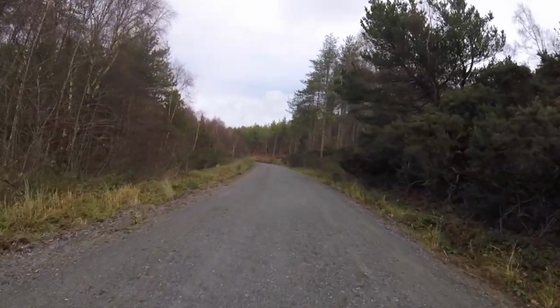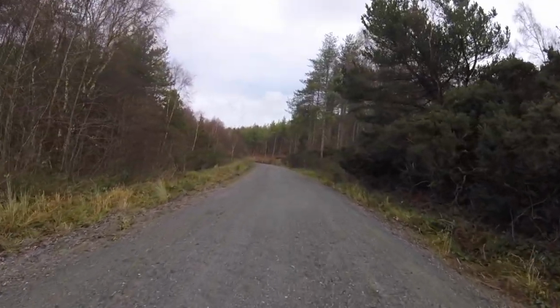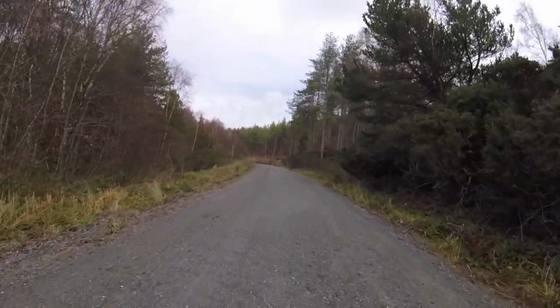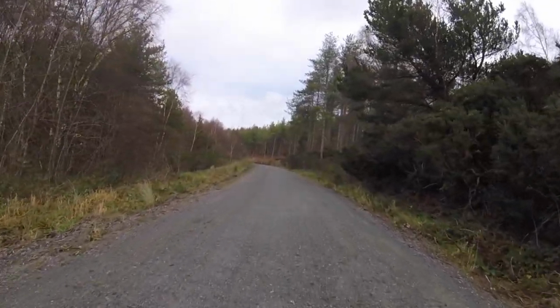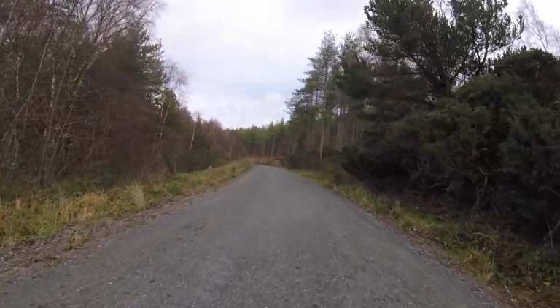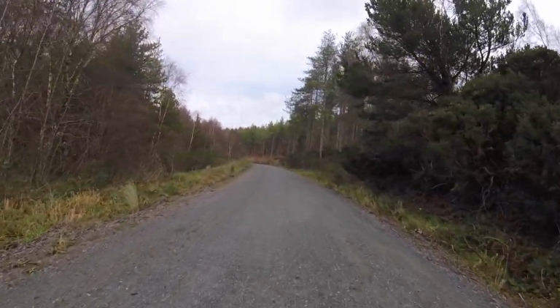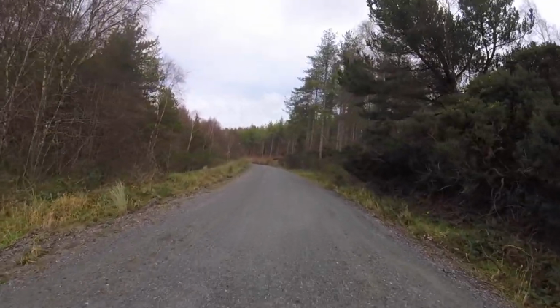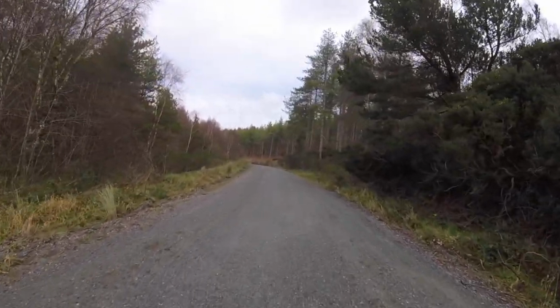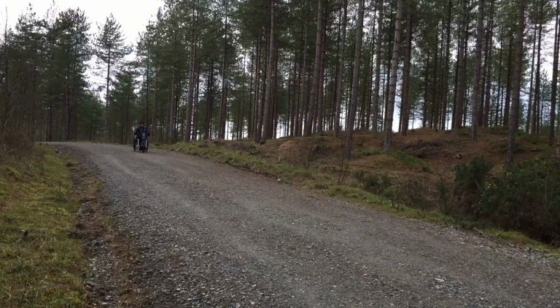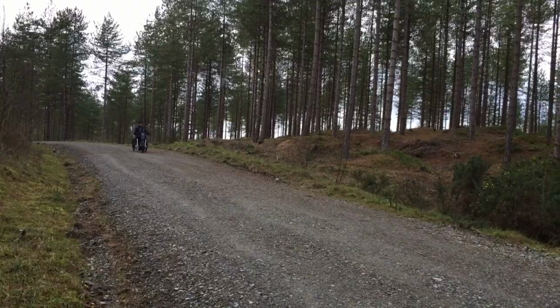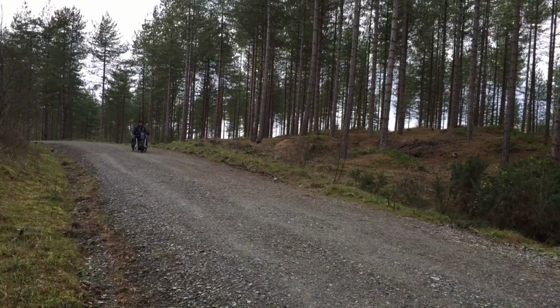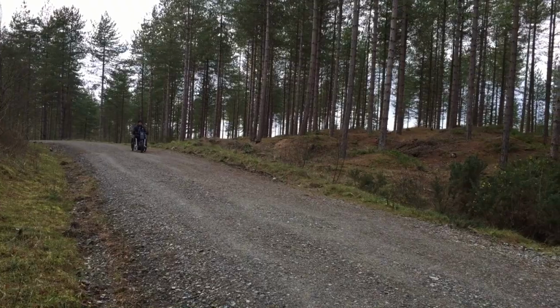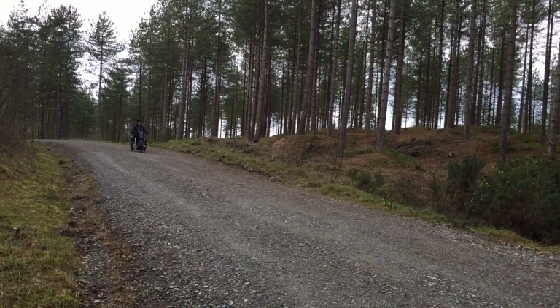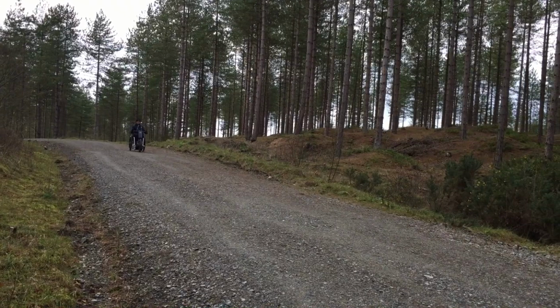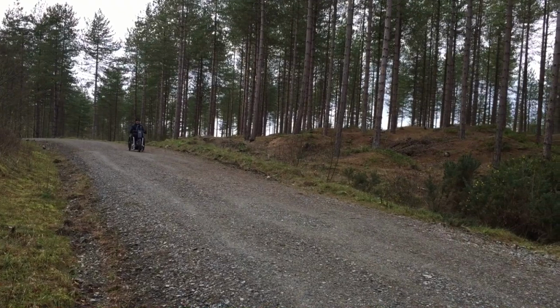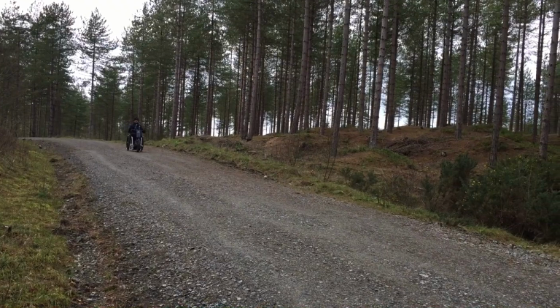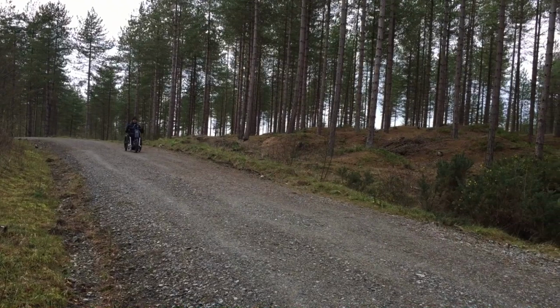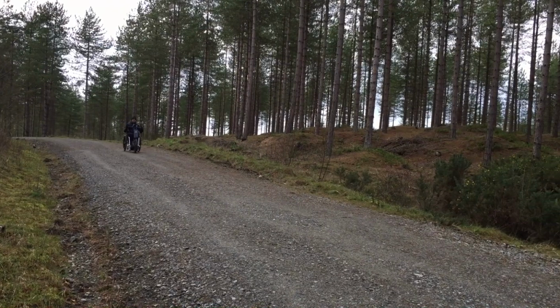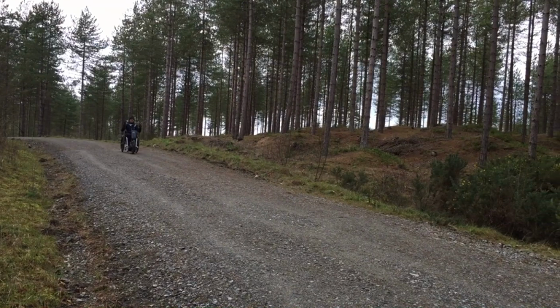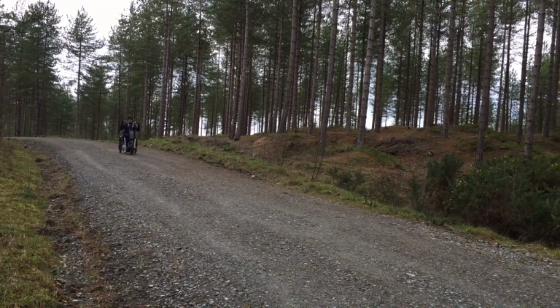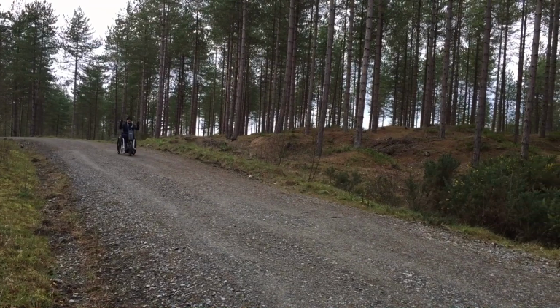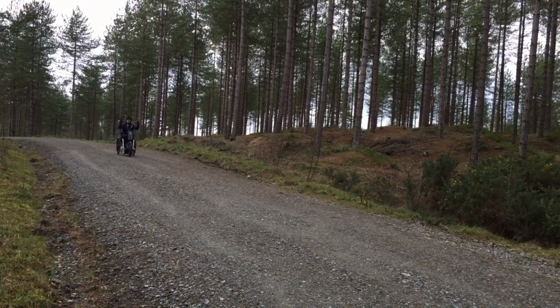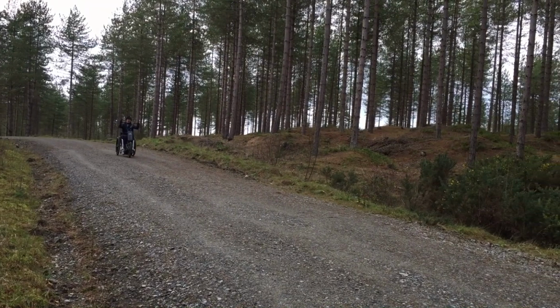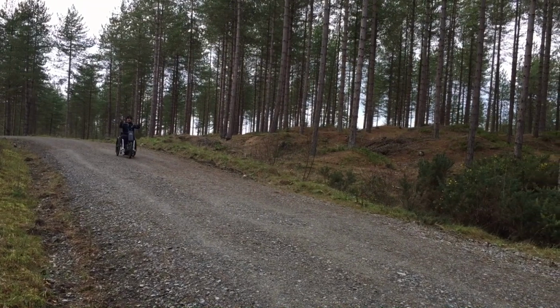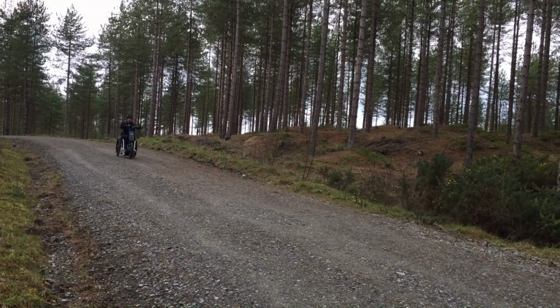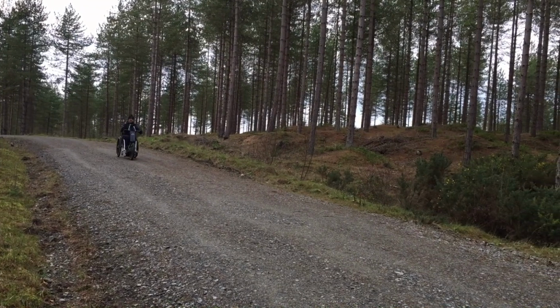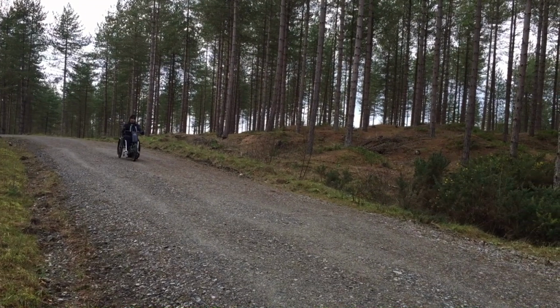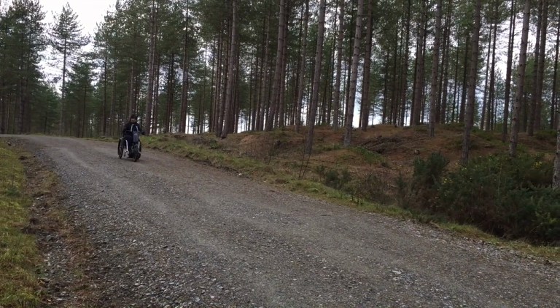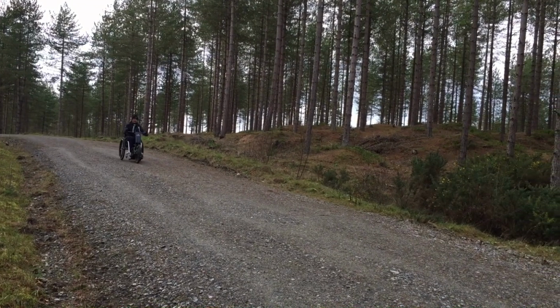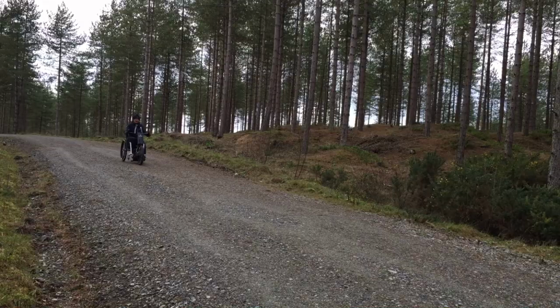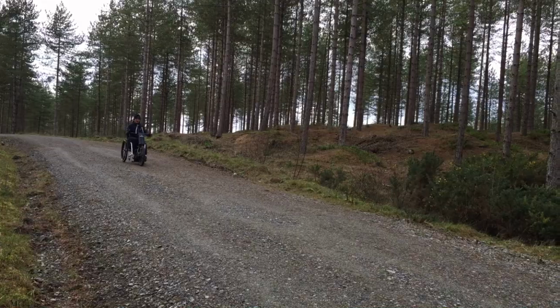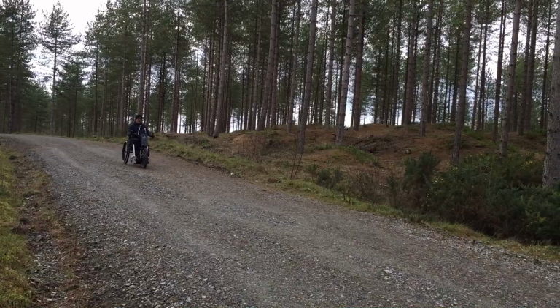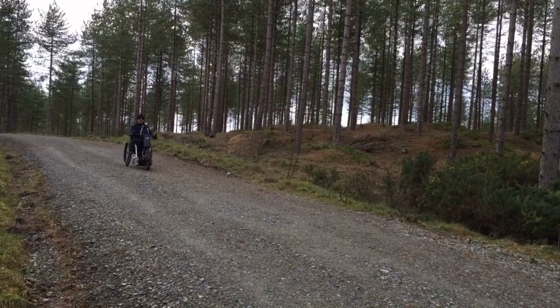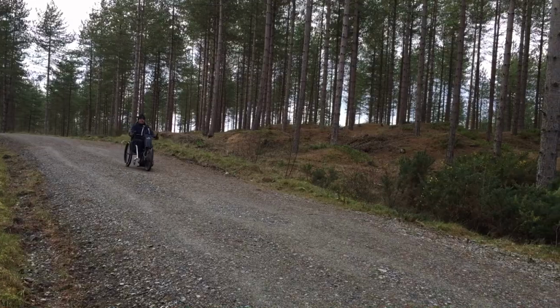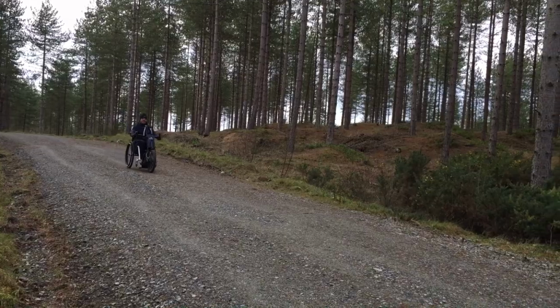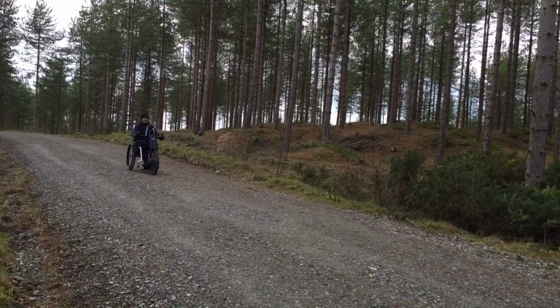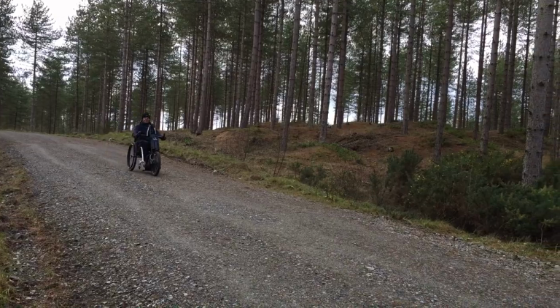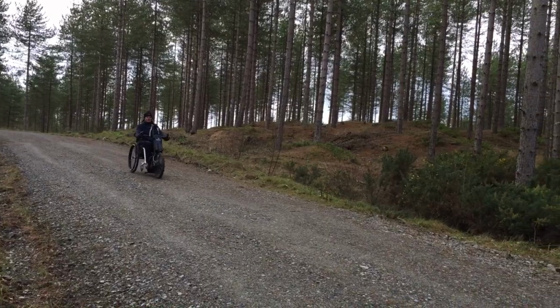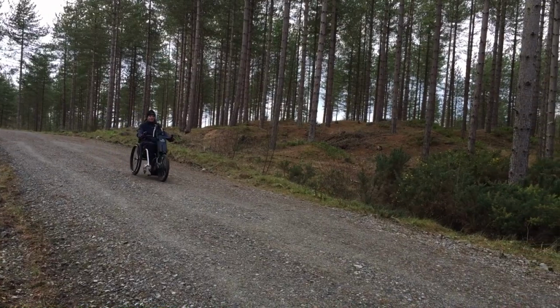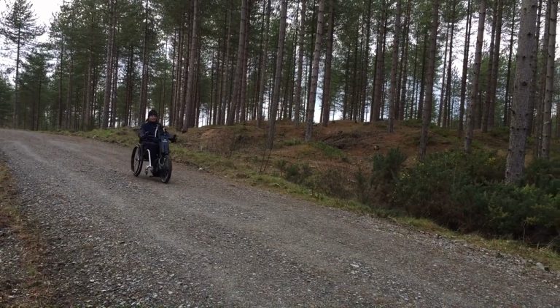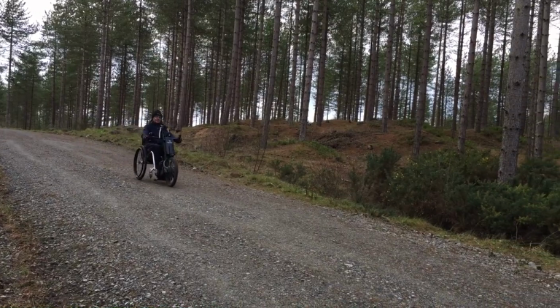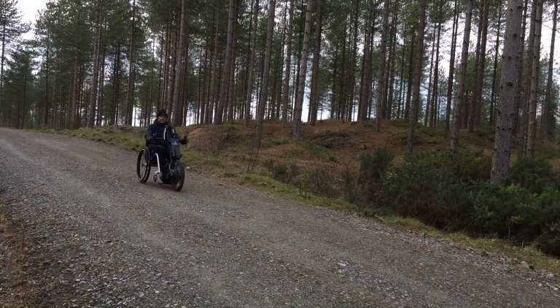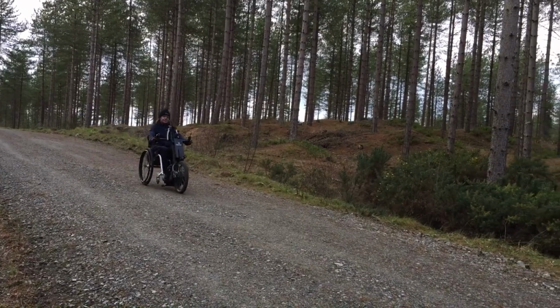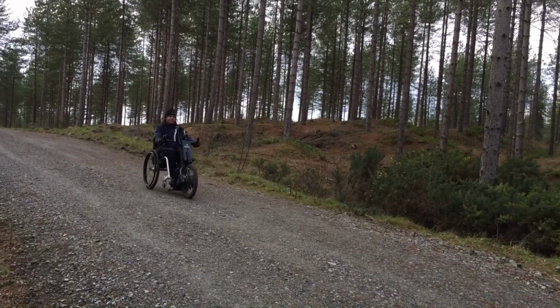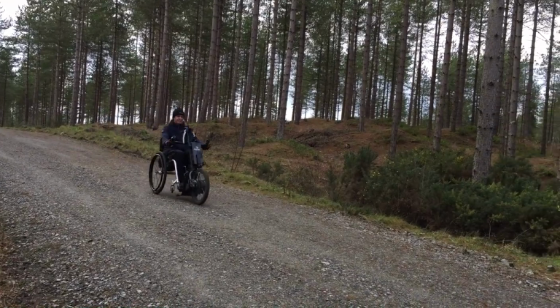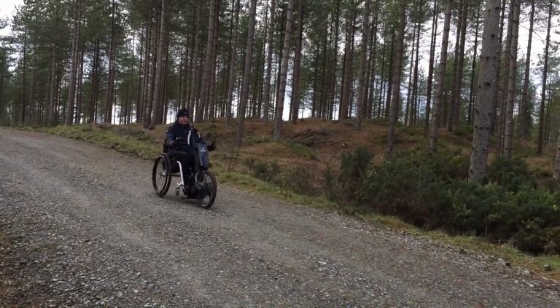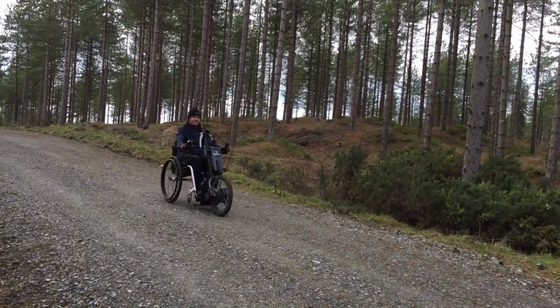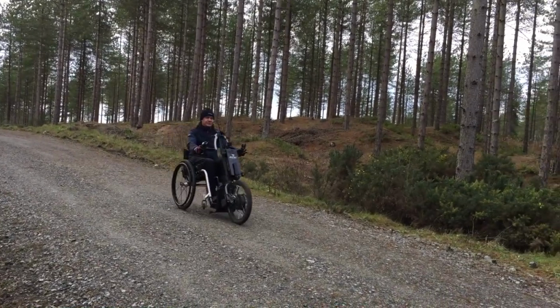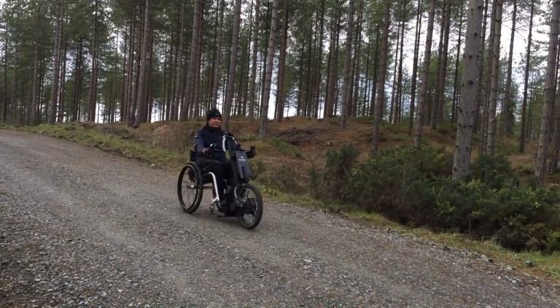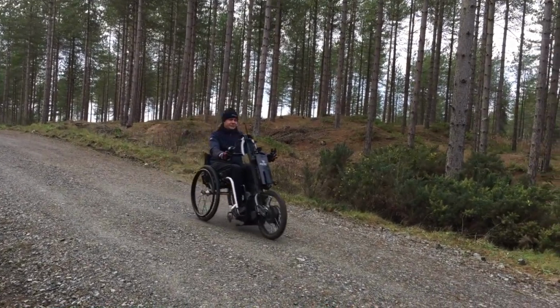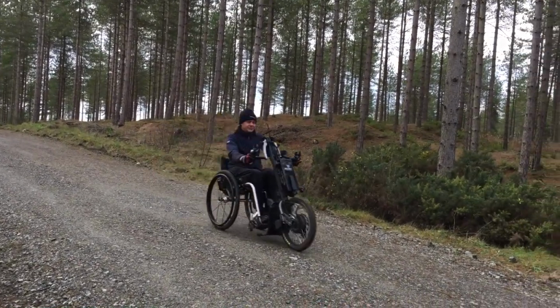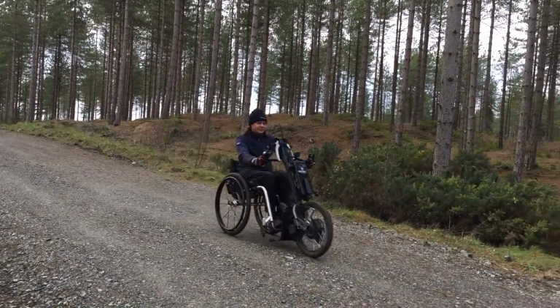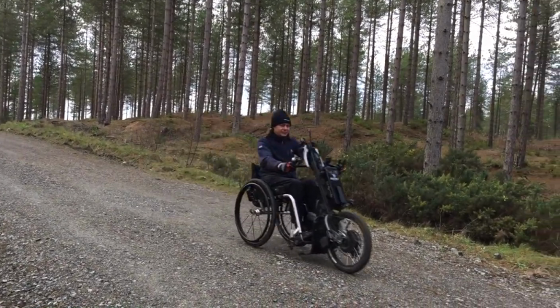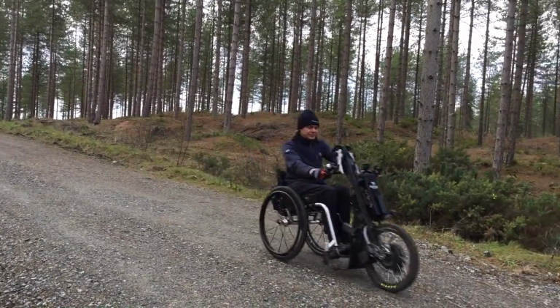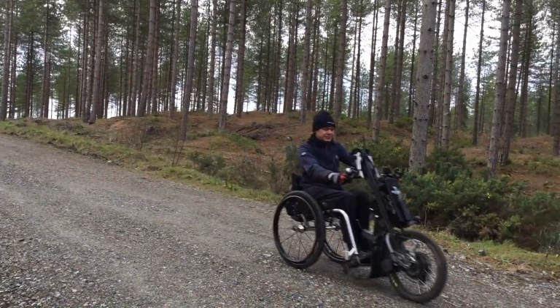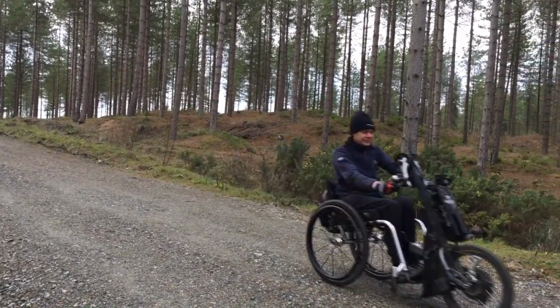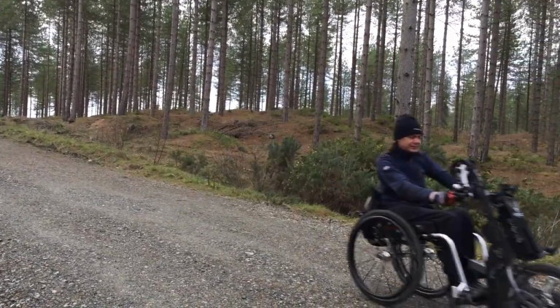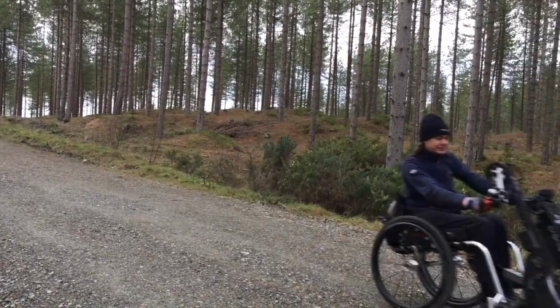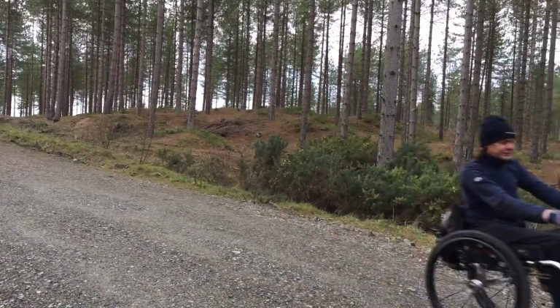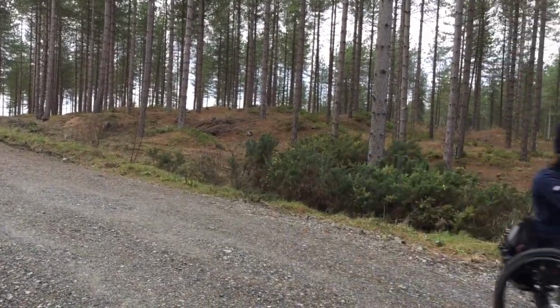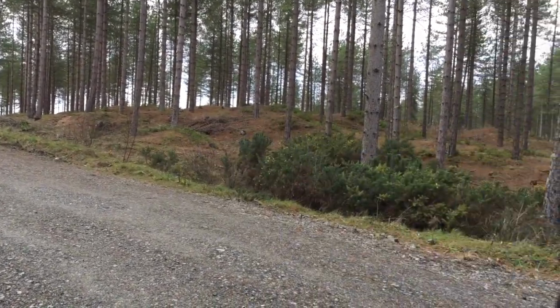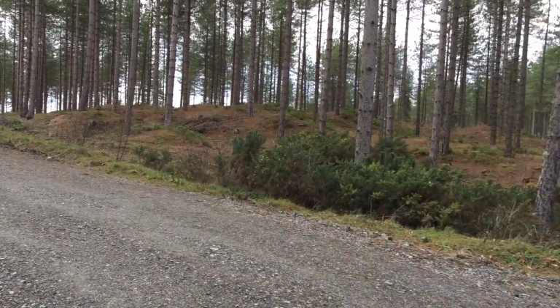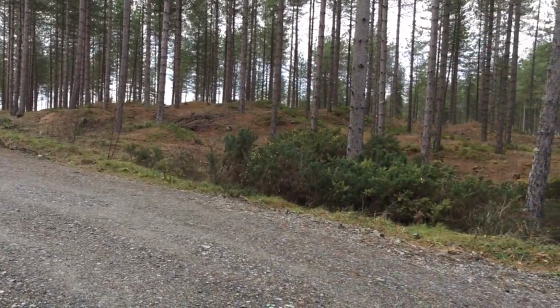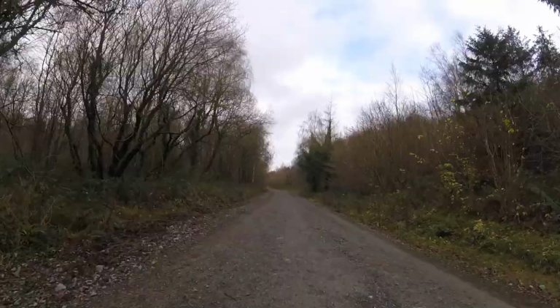The trail gets you out into the heart of Newborough Forest where you can see ponies, raven, and even red squirrels.